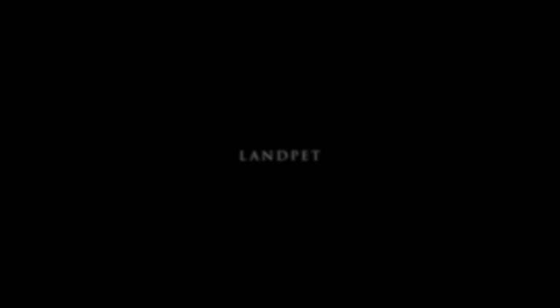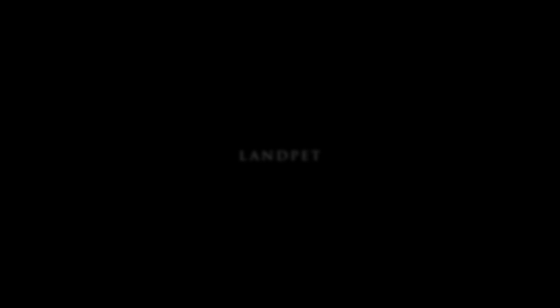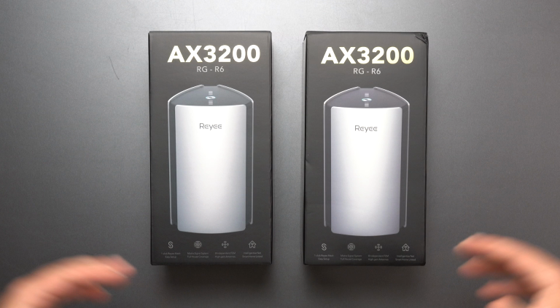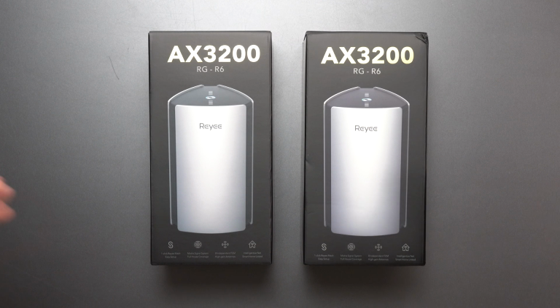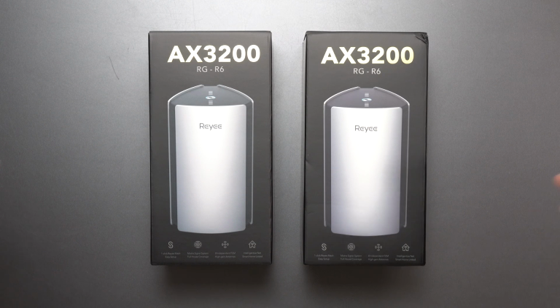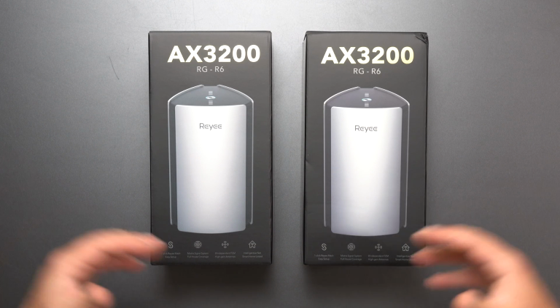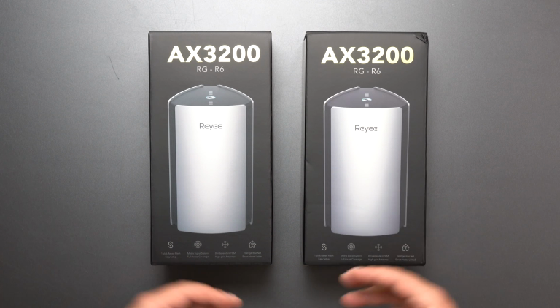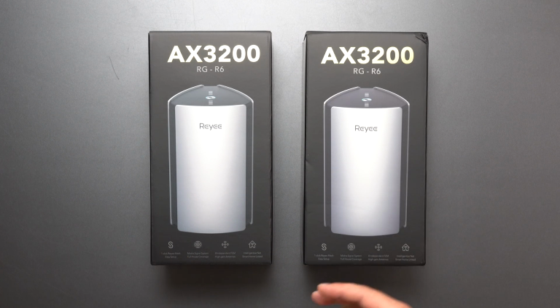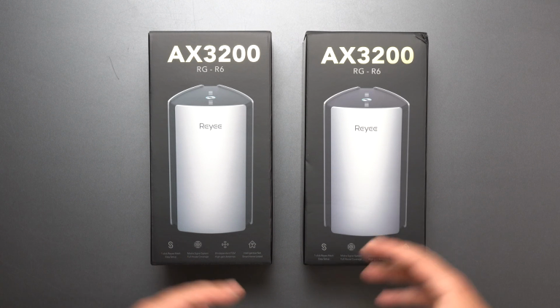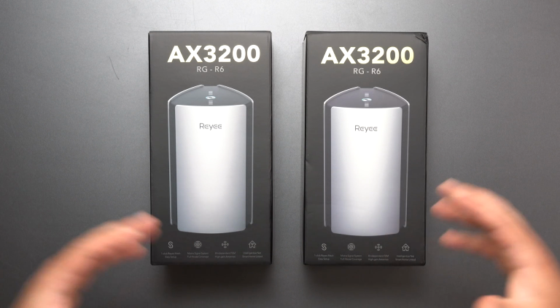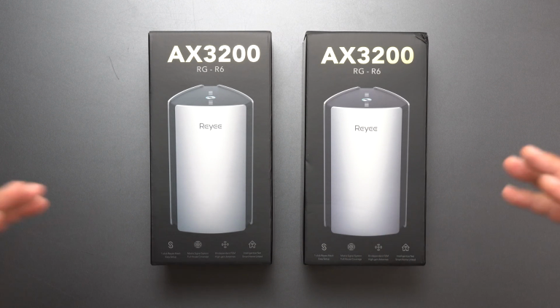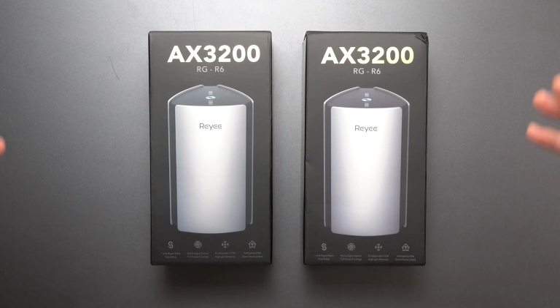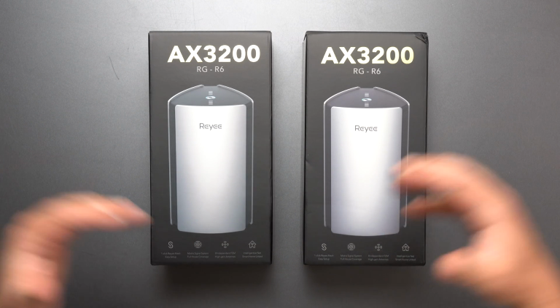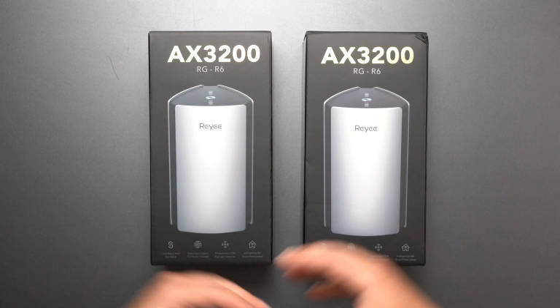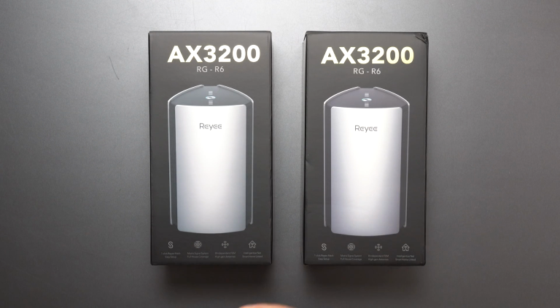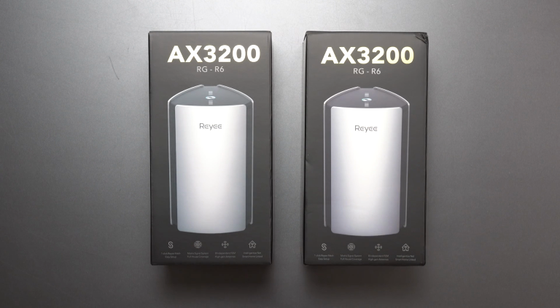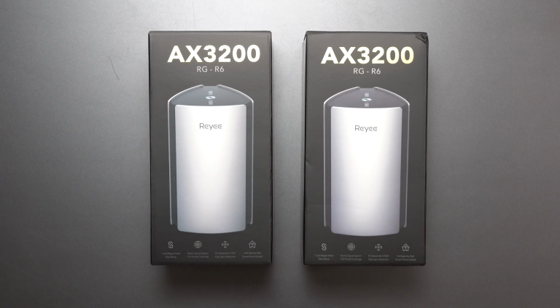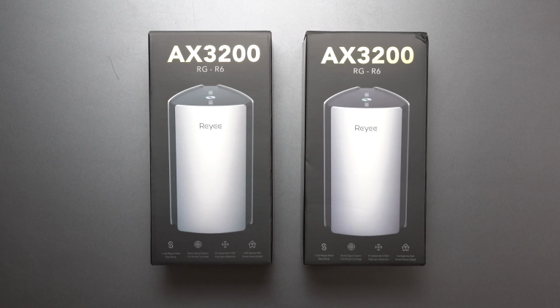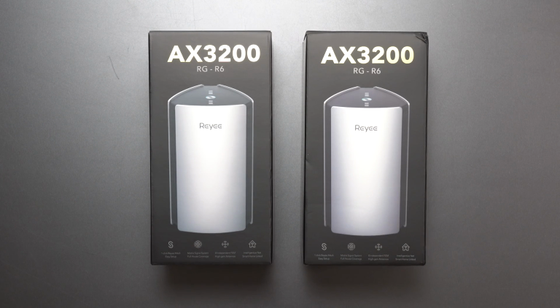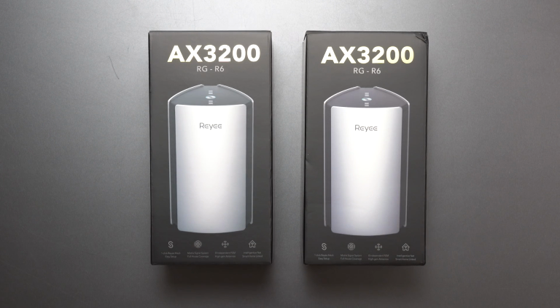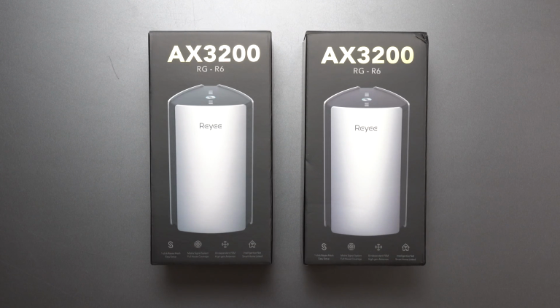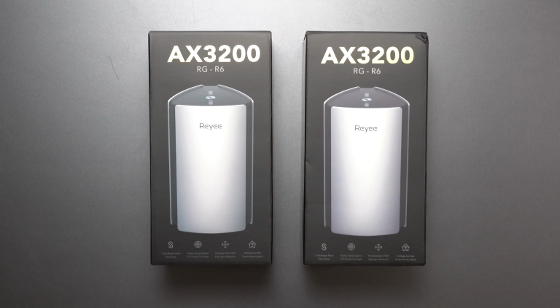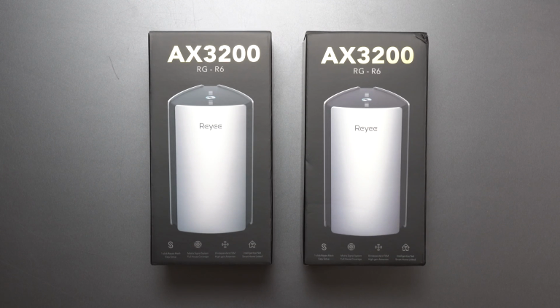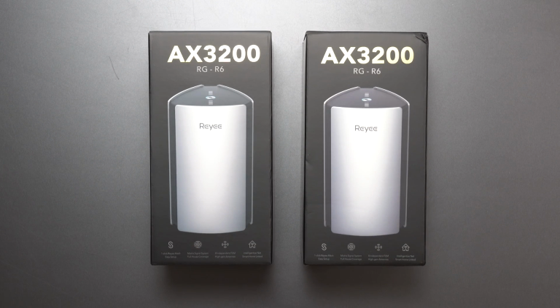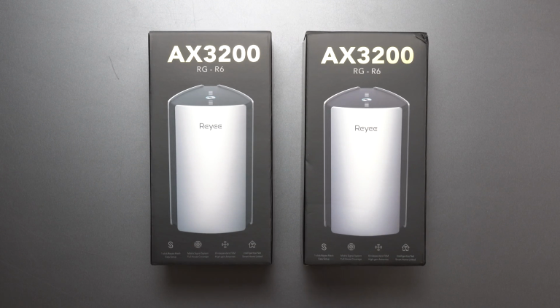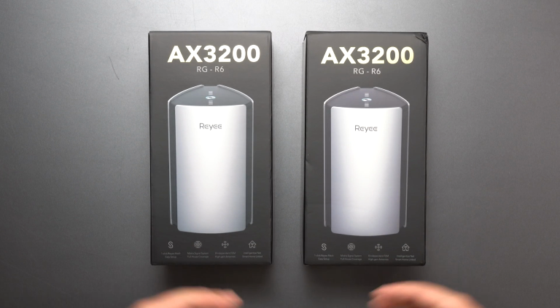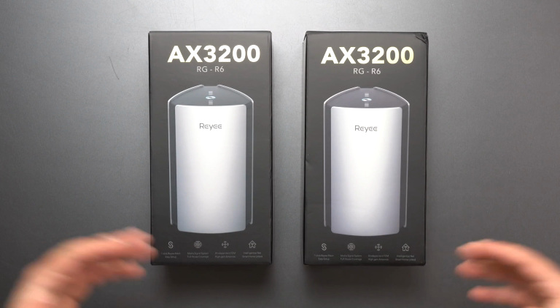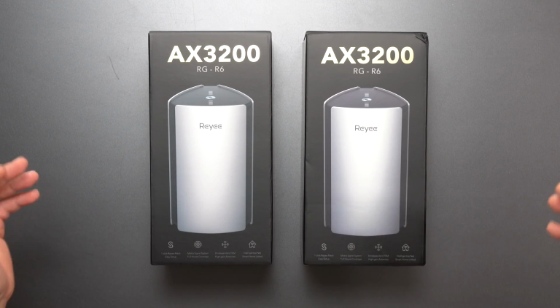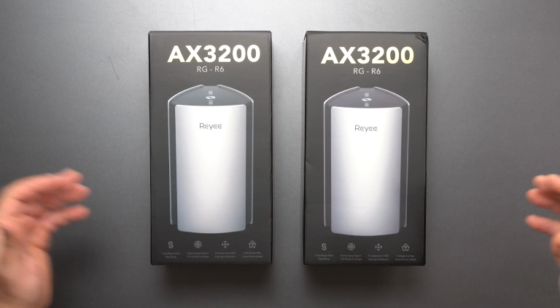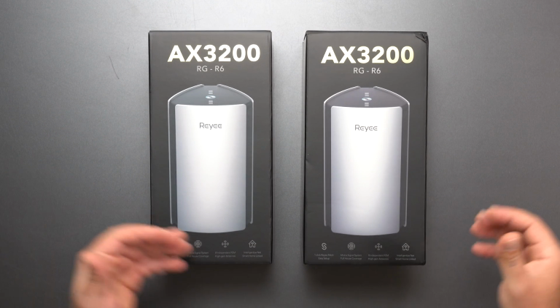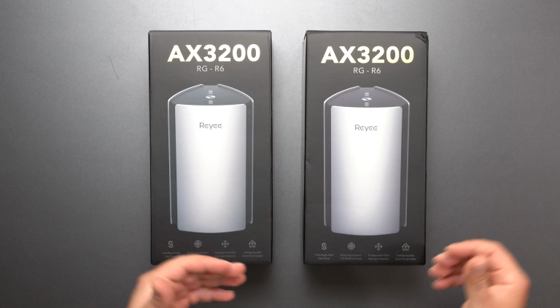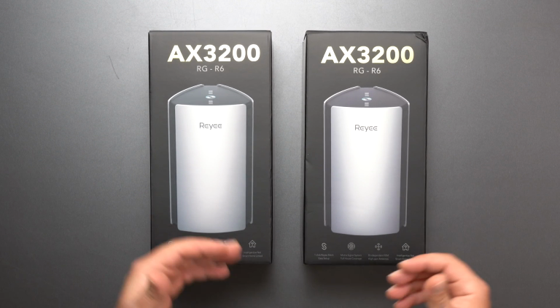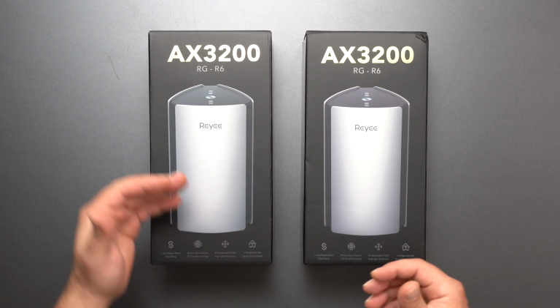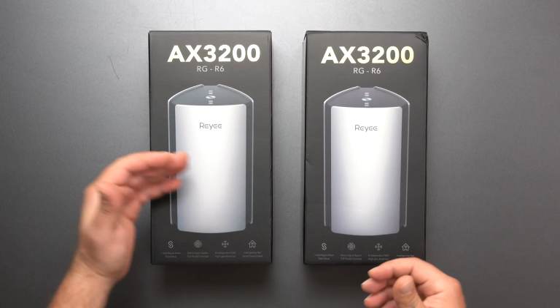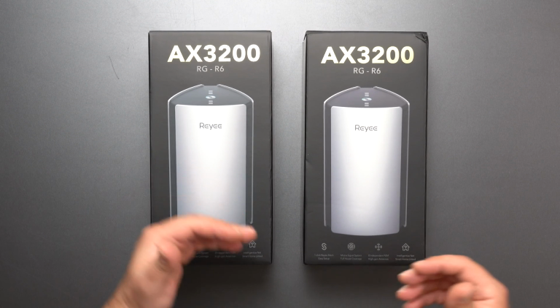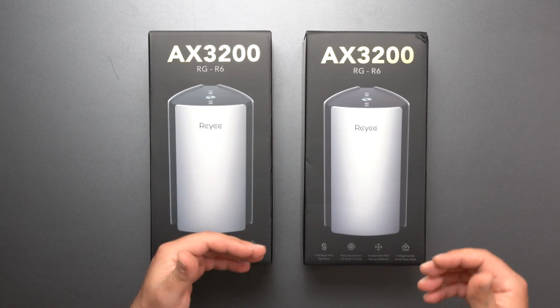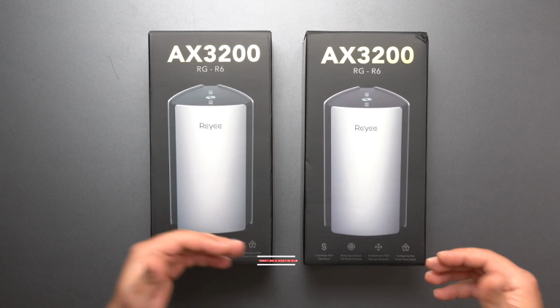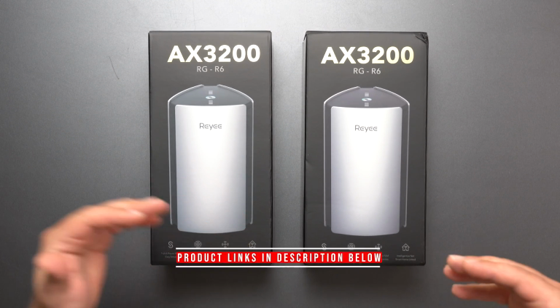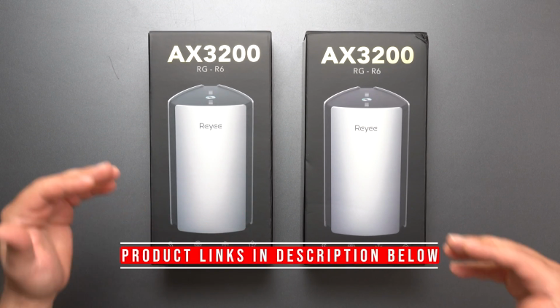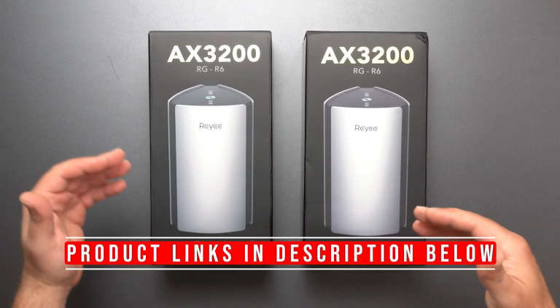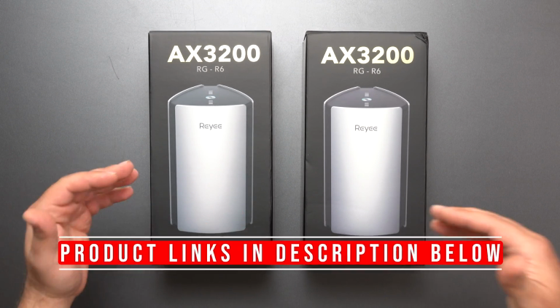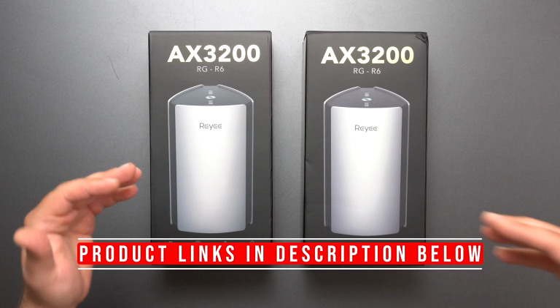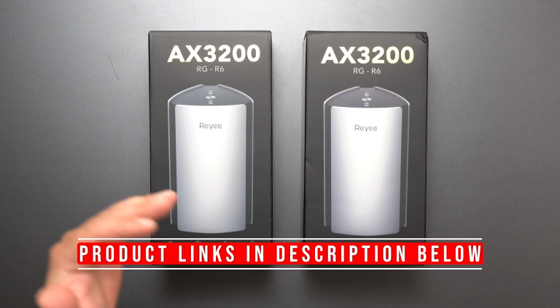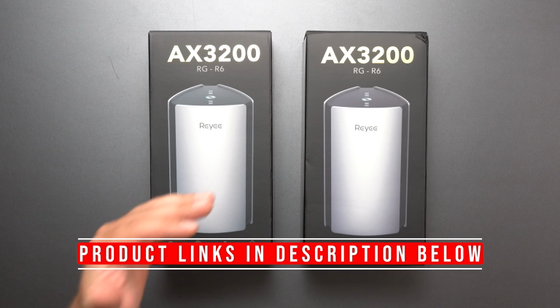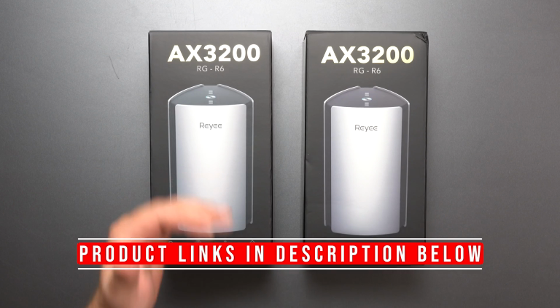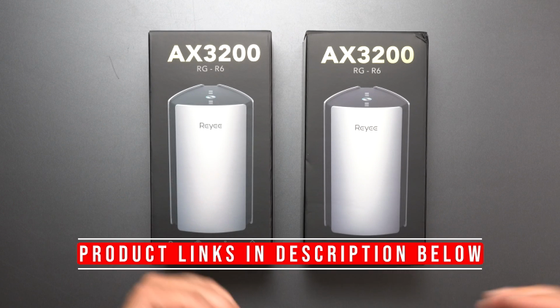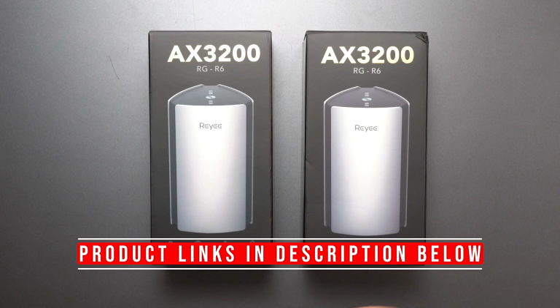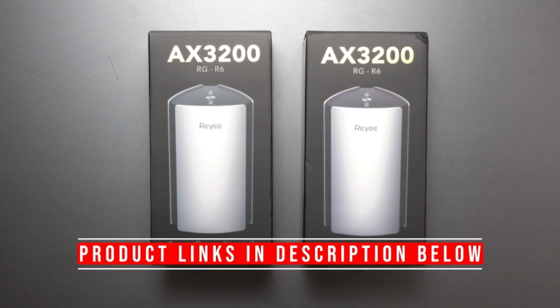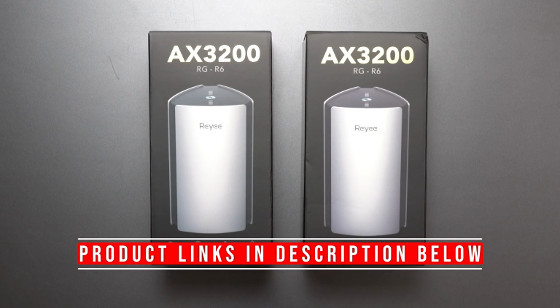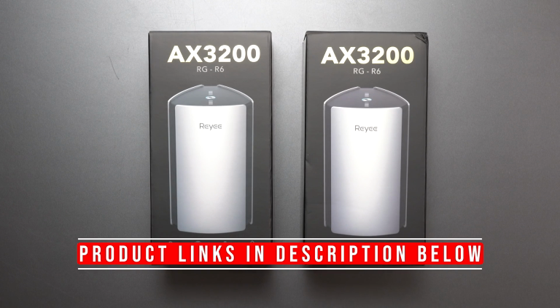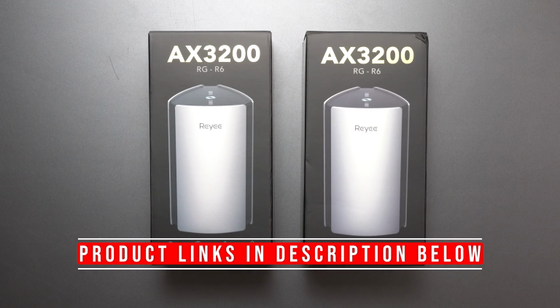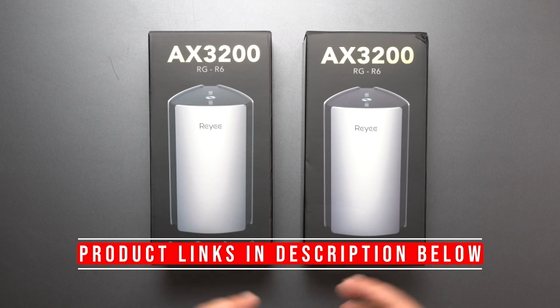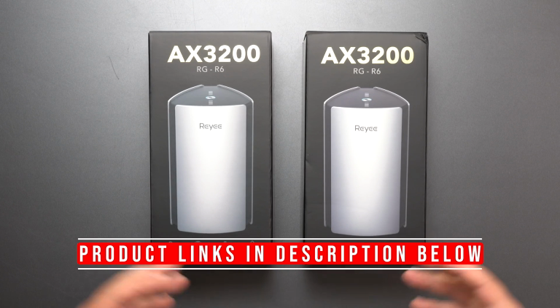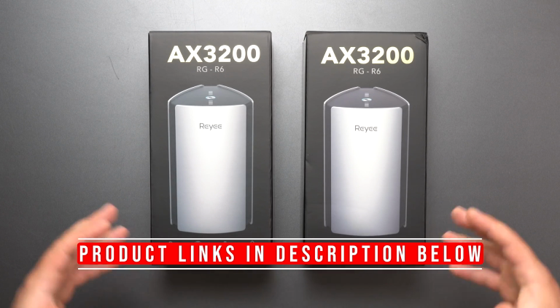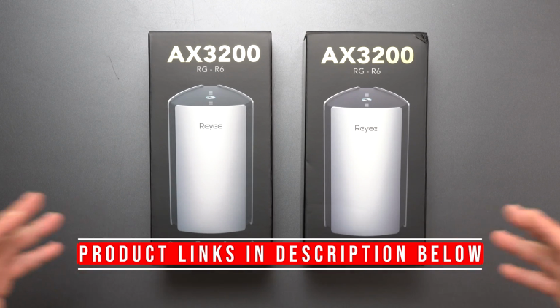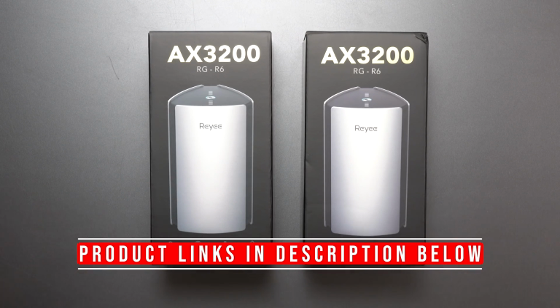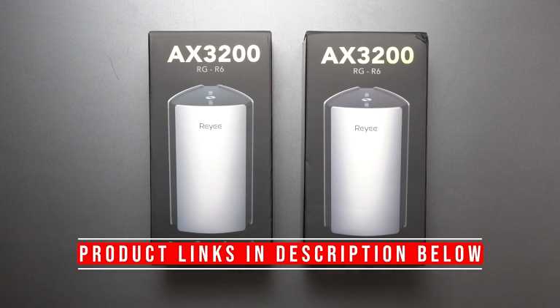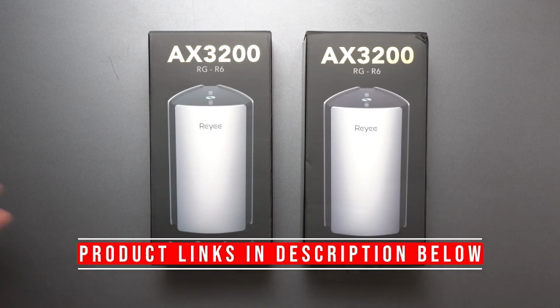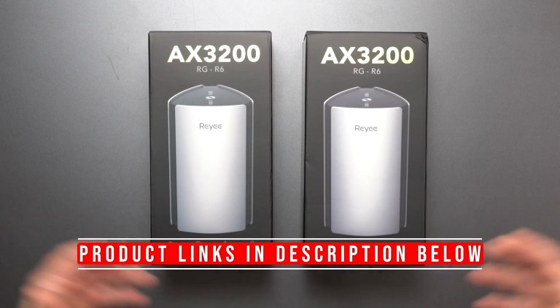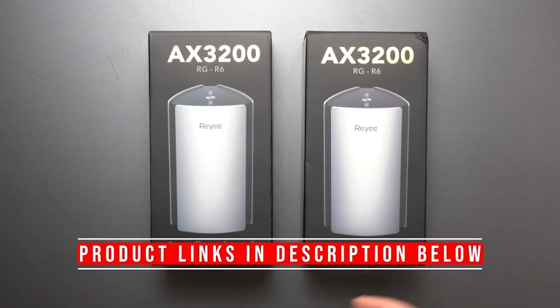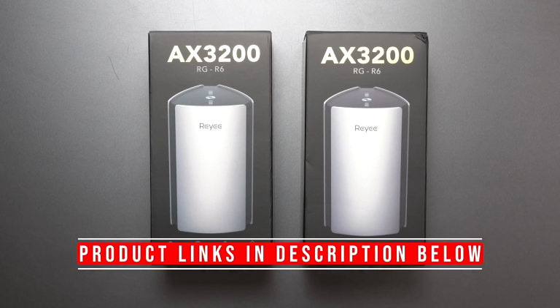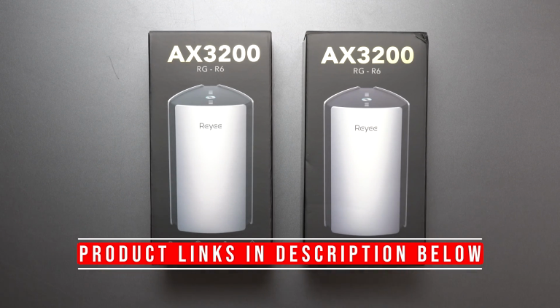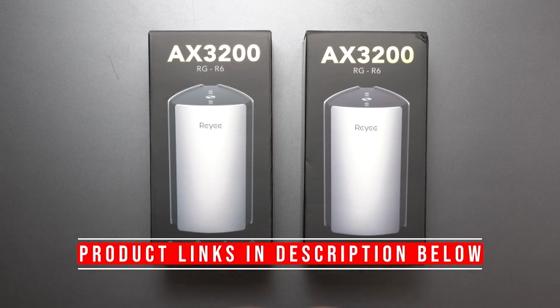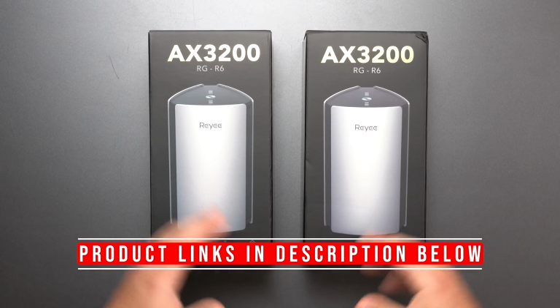Hey, what's up guys? Back with another mesh Wi-Fi review. This time we have the Ray-E RGR6 mesh Wi-Fi system.